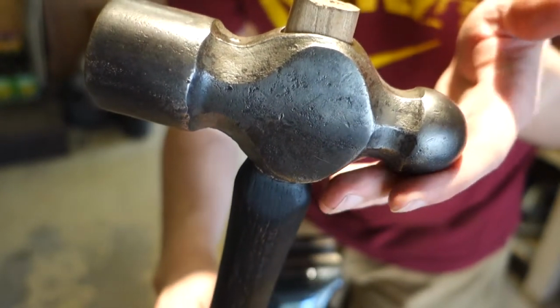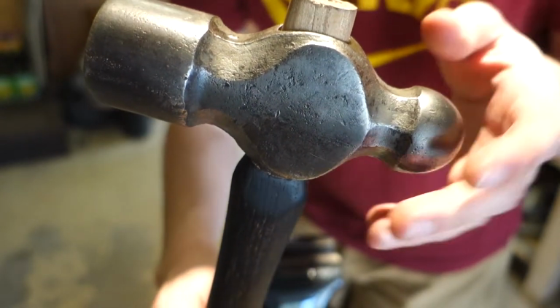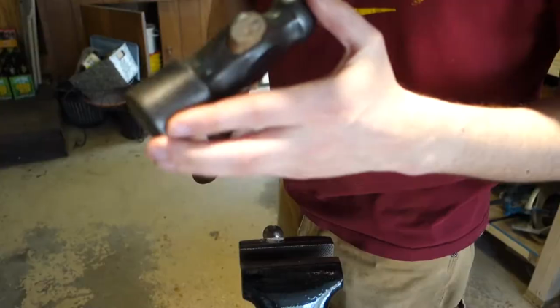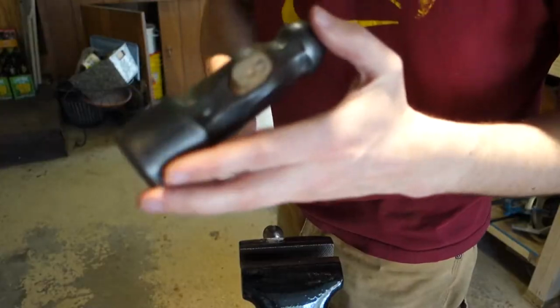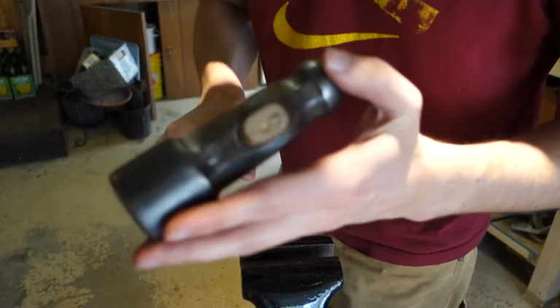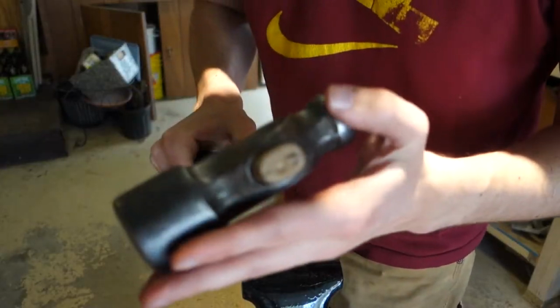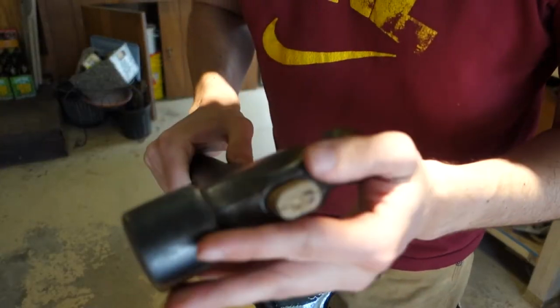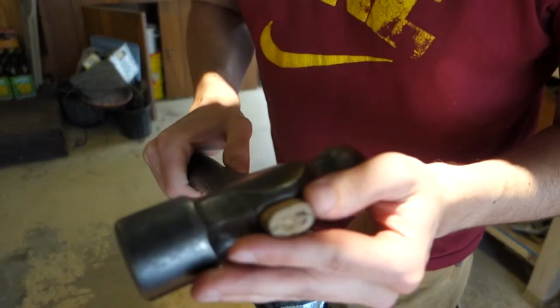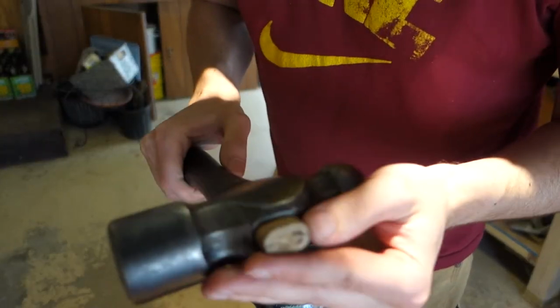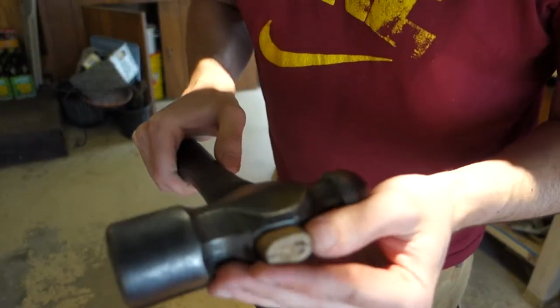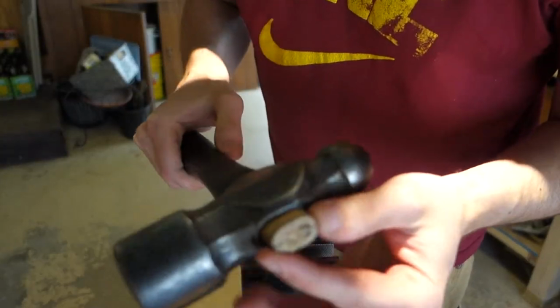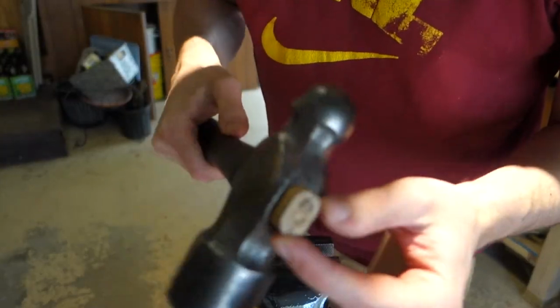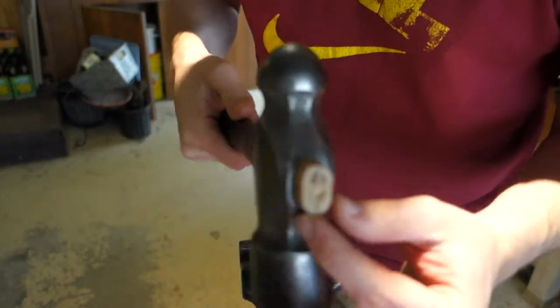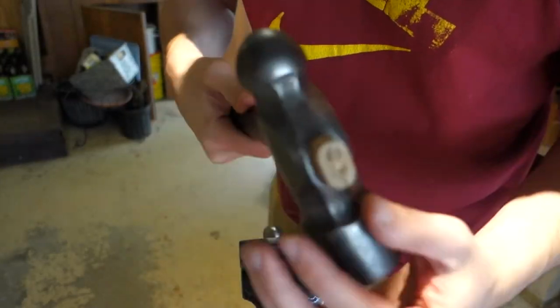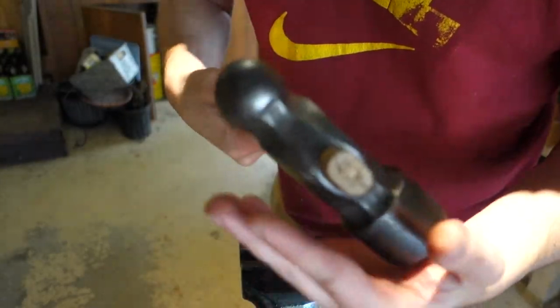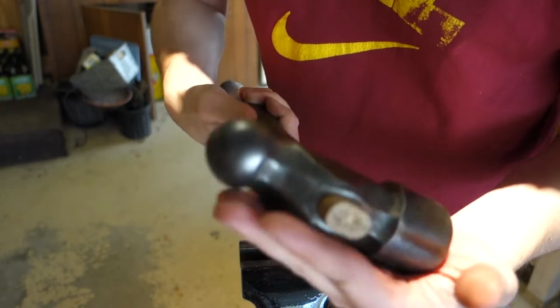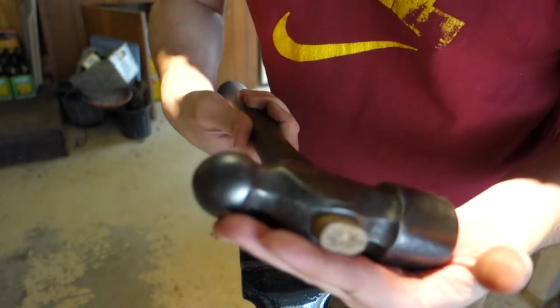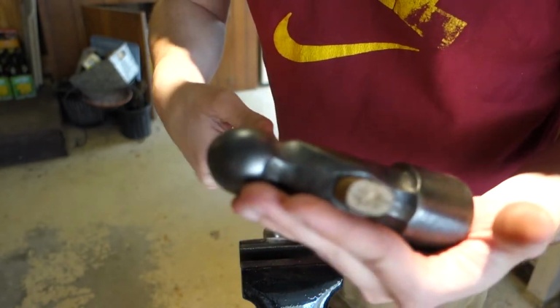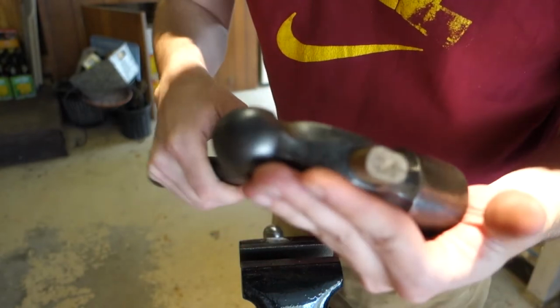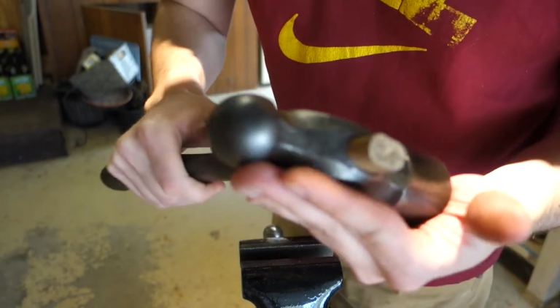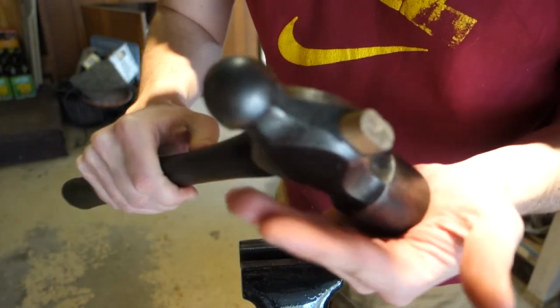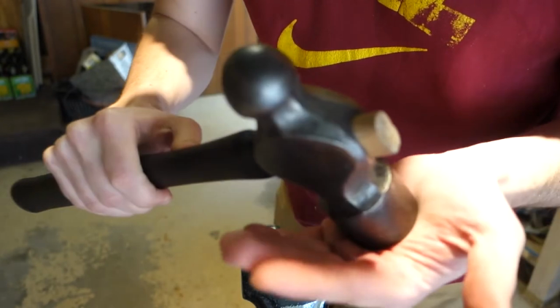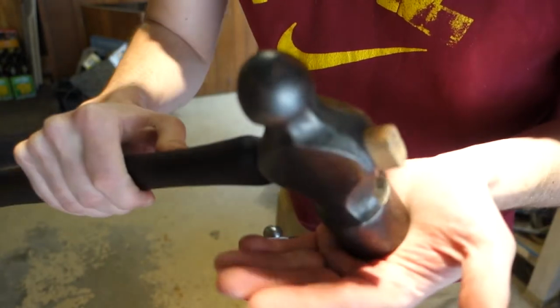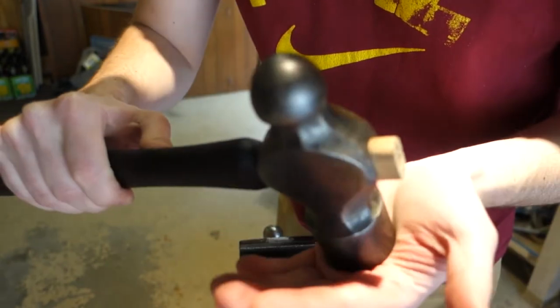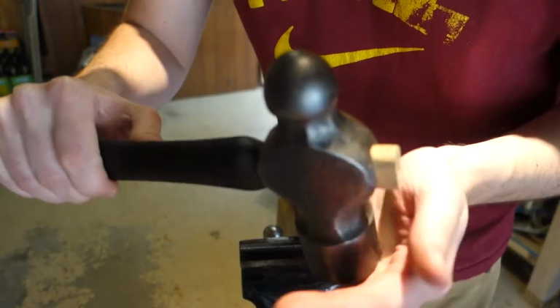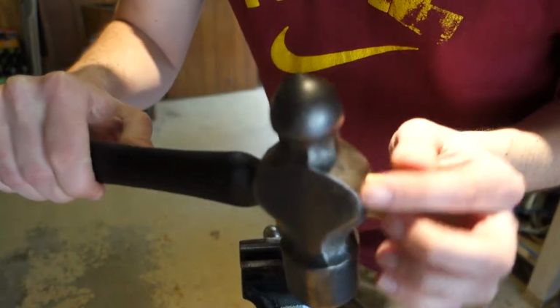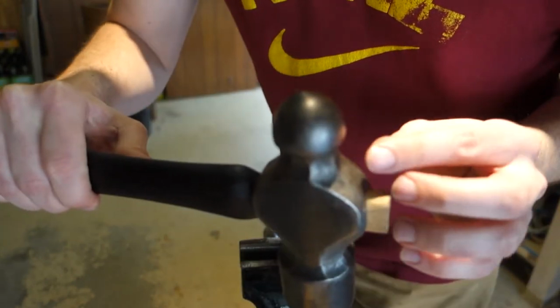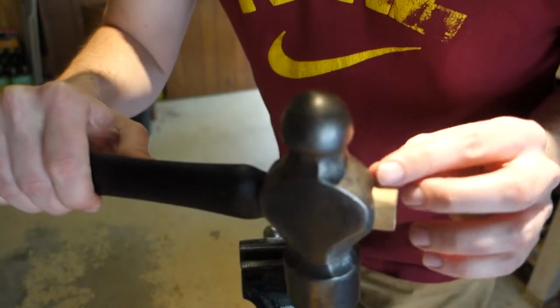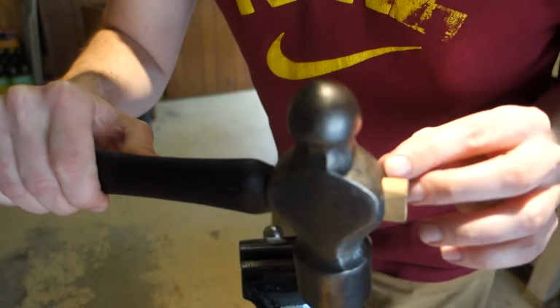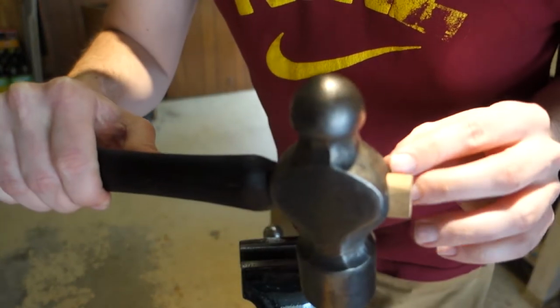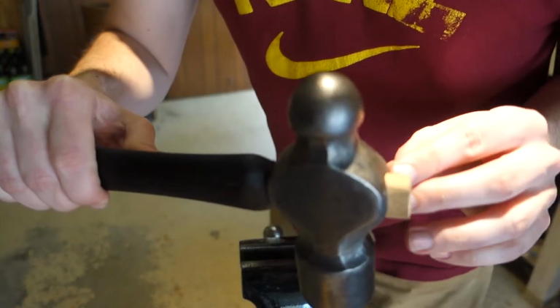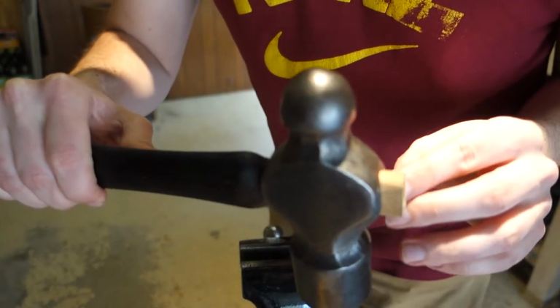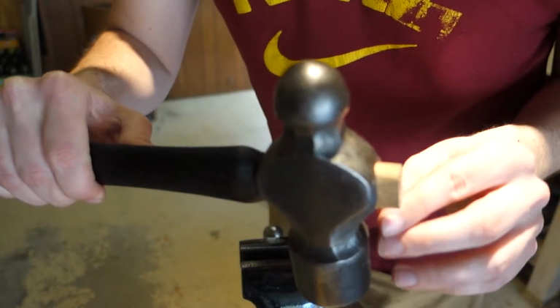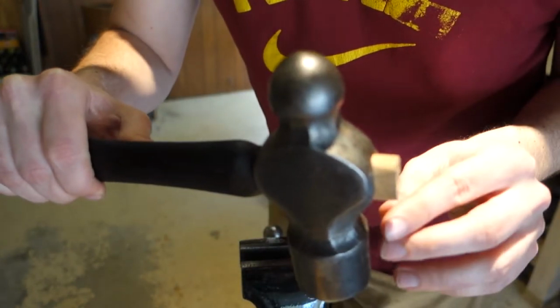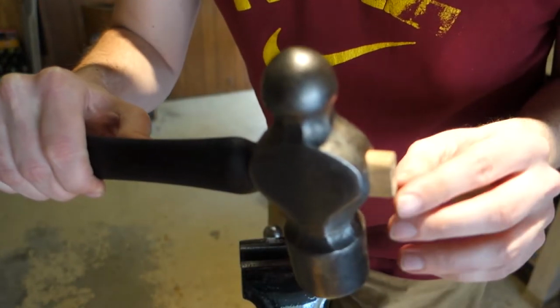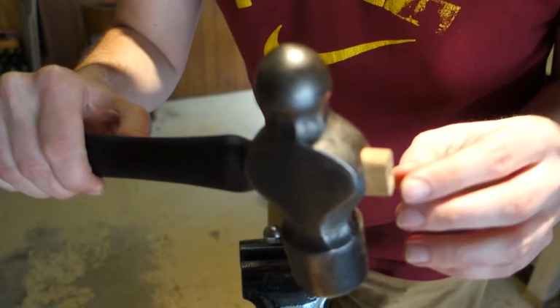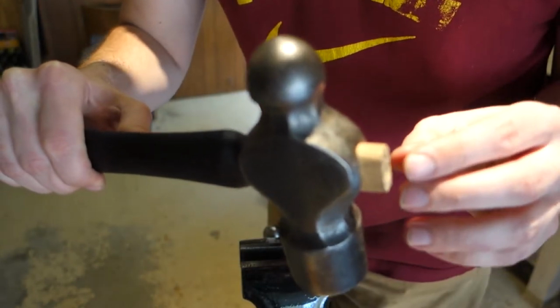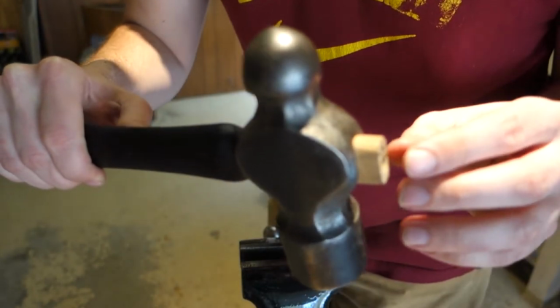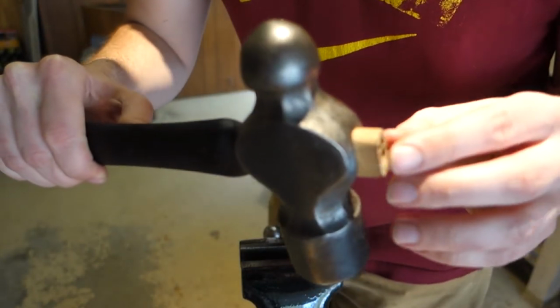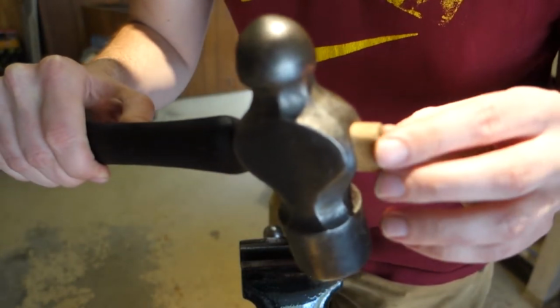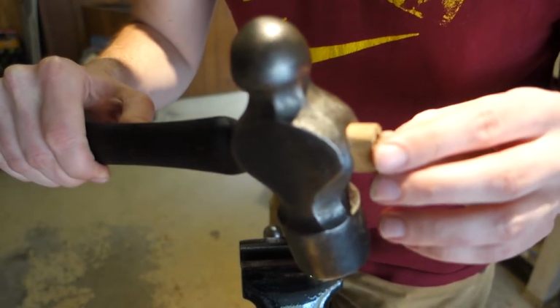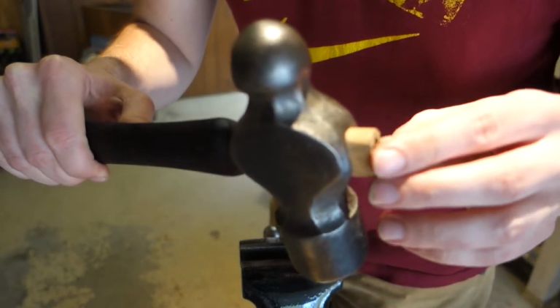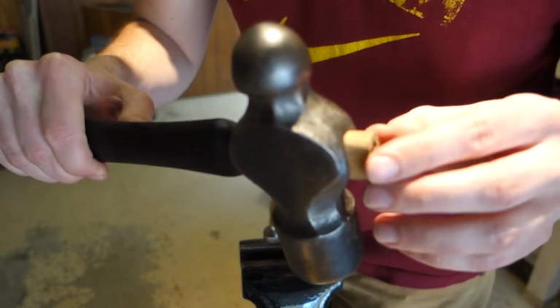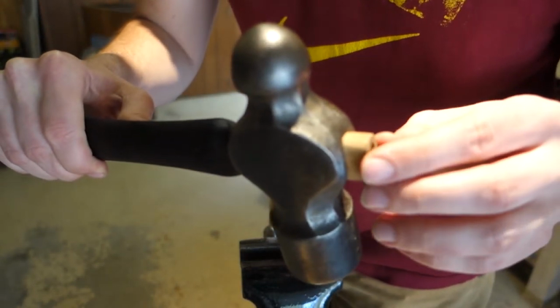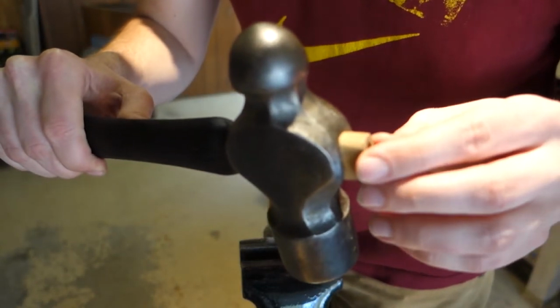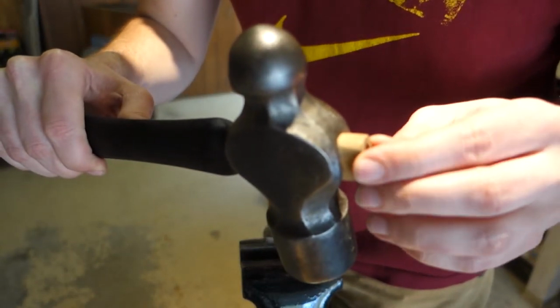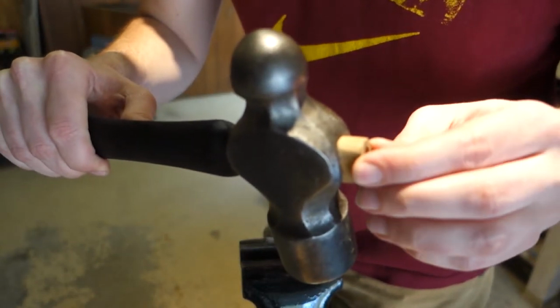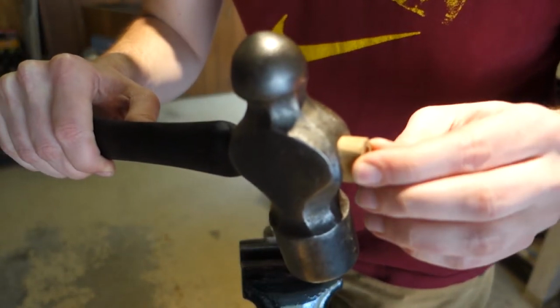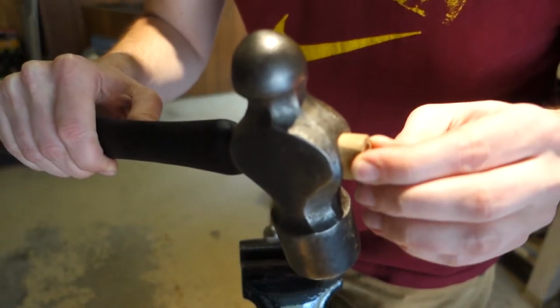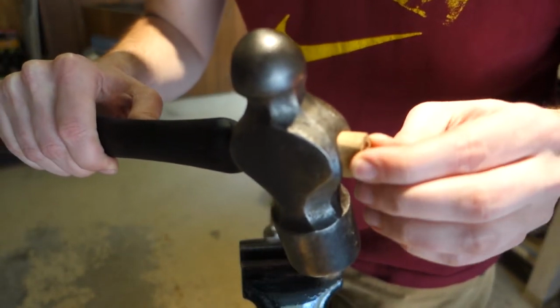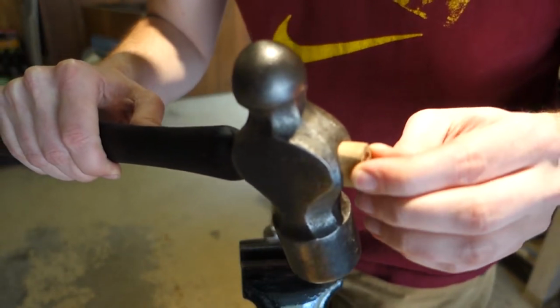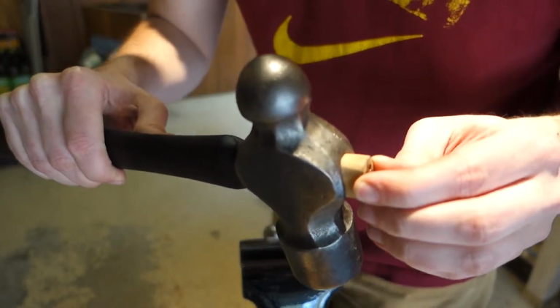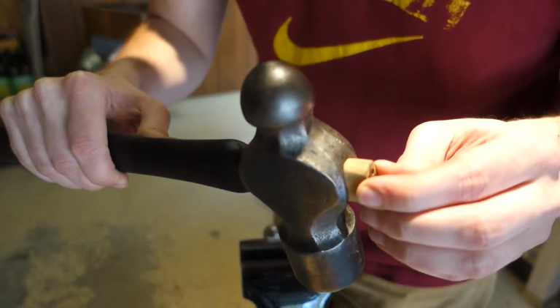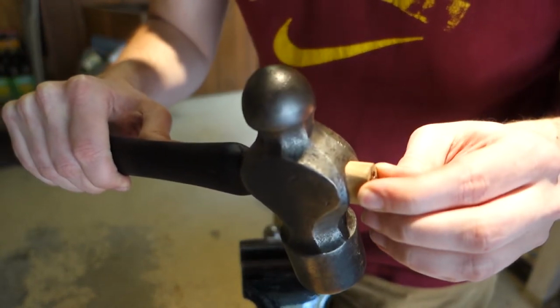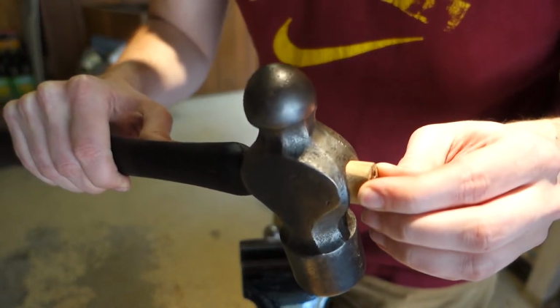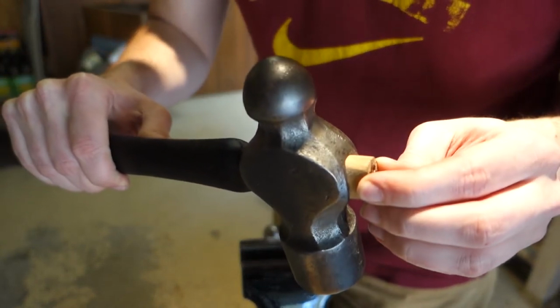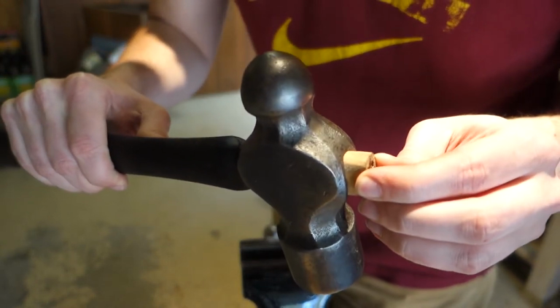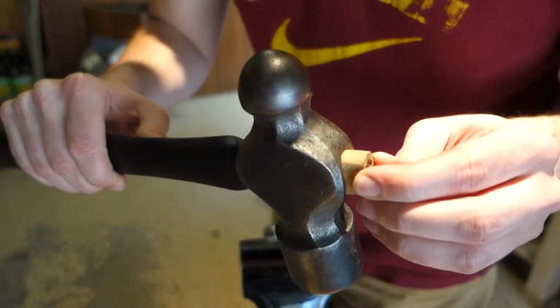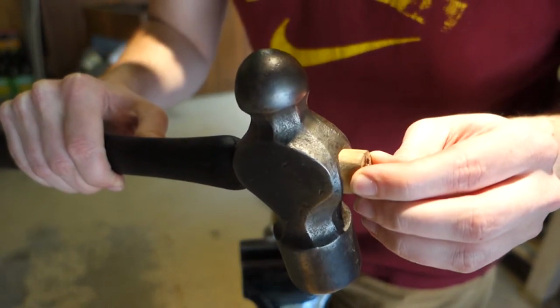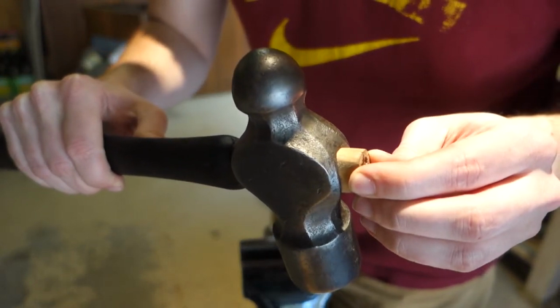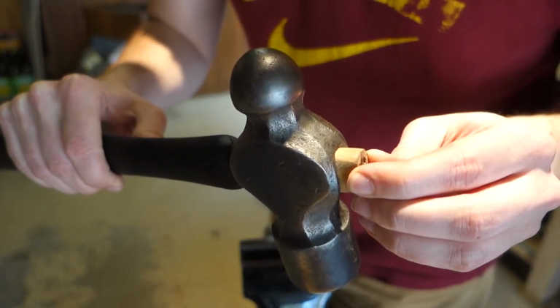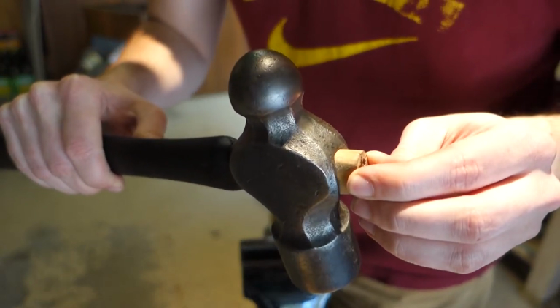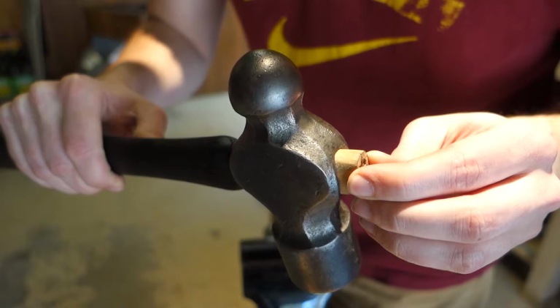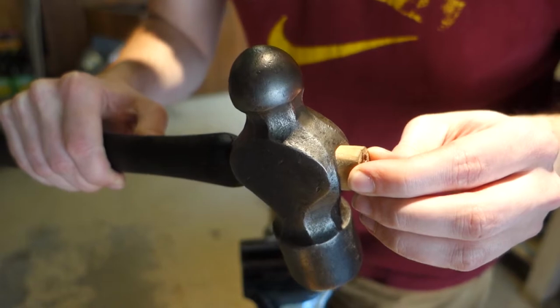What I'm going to do now is take a saw and just cut that off, and then we'll put the wedges in.